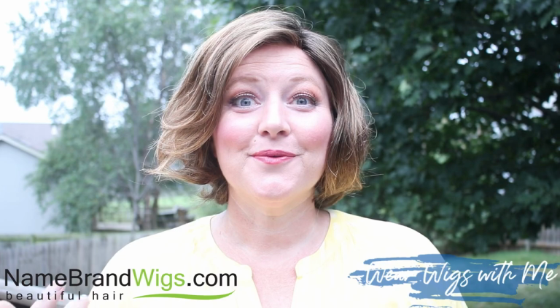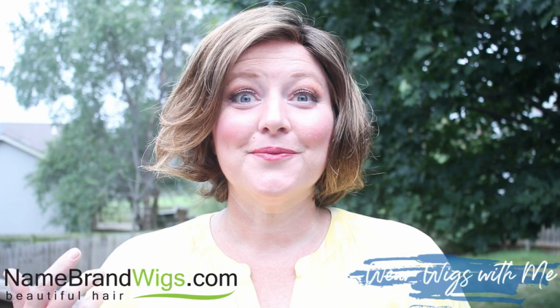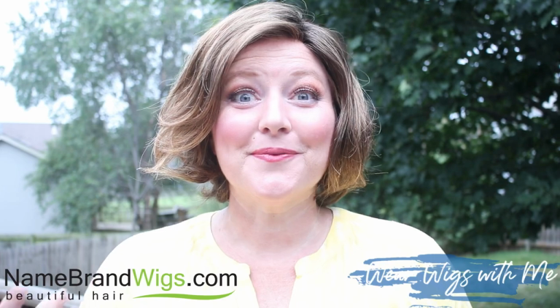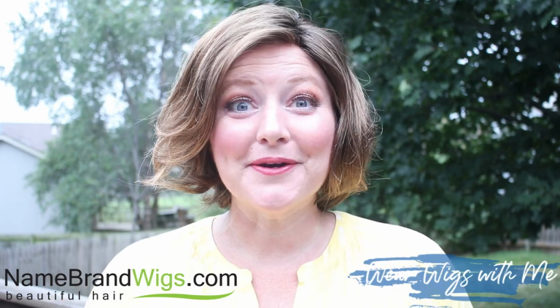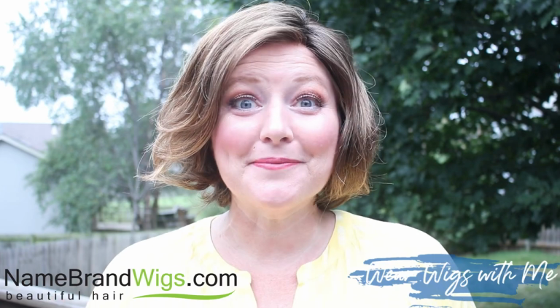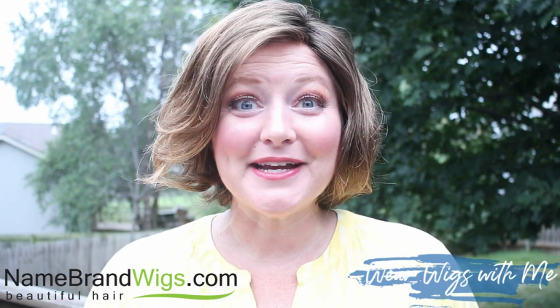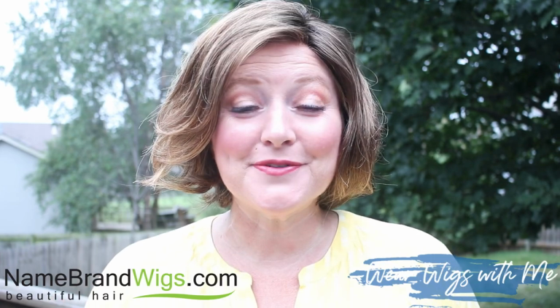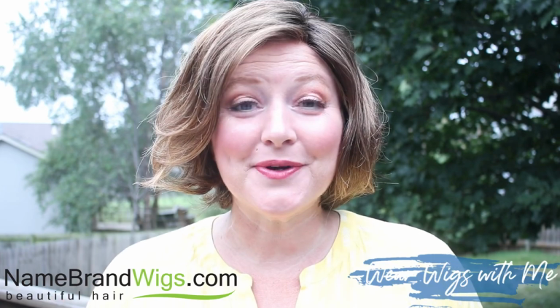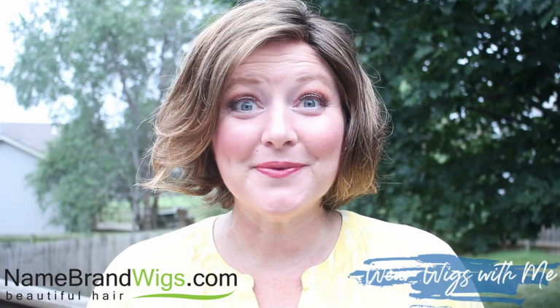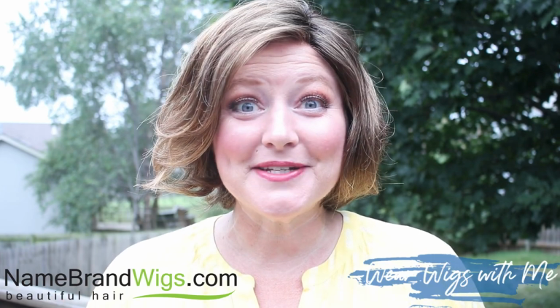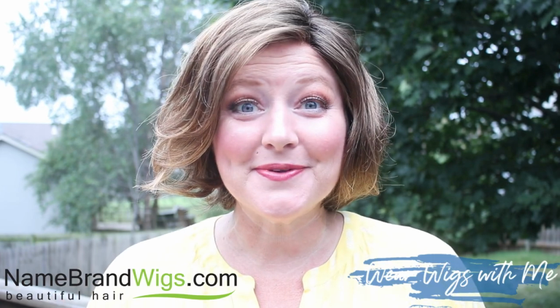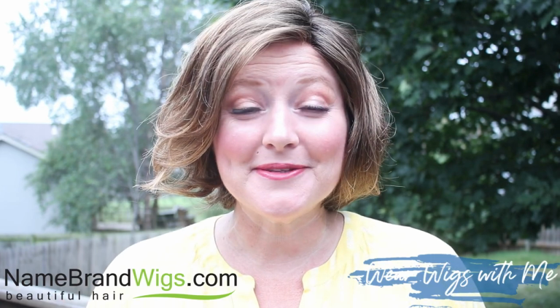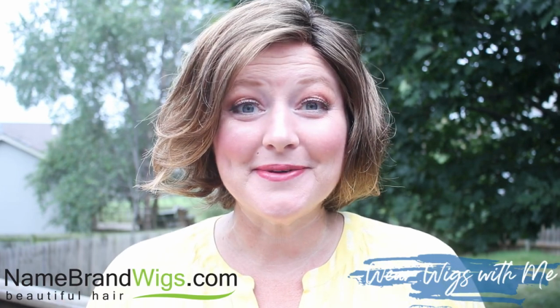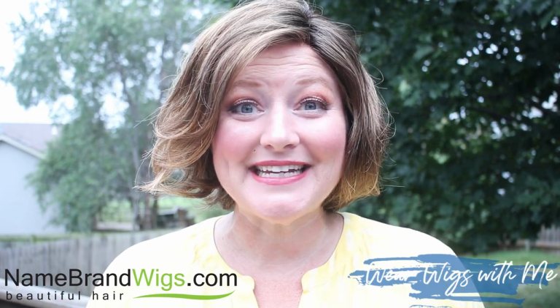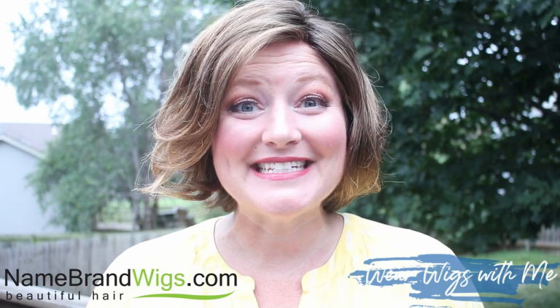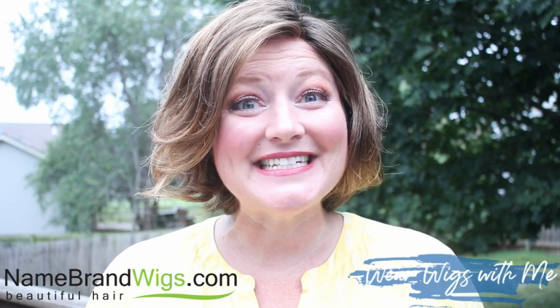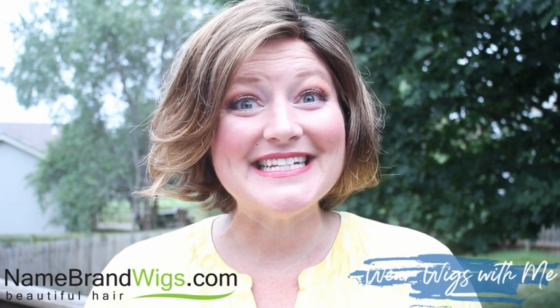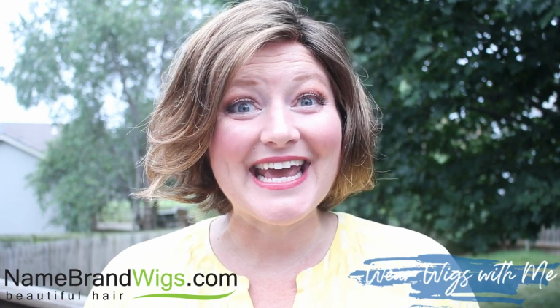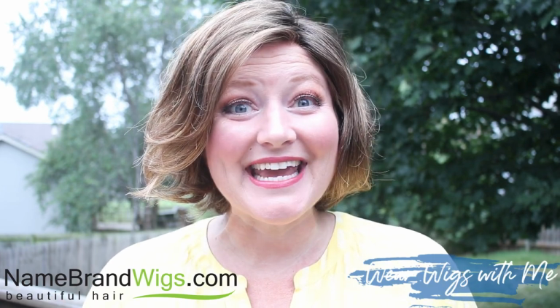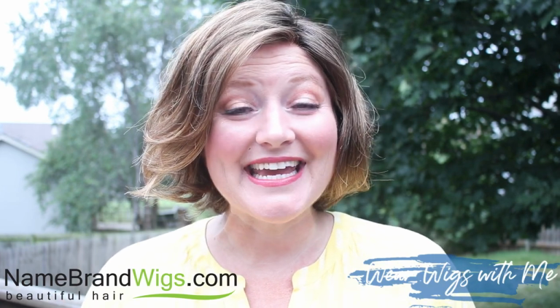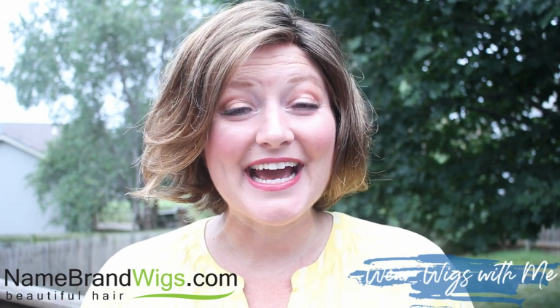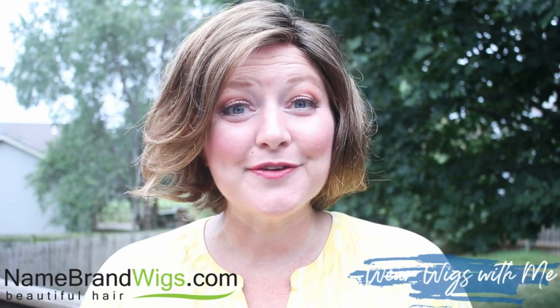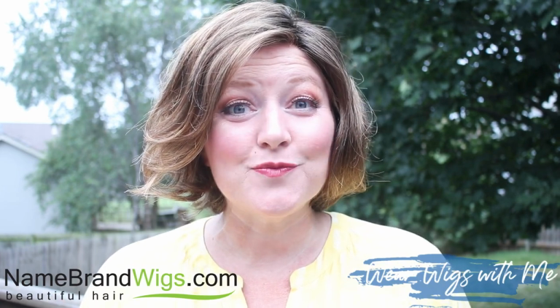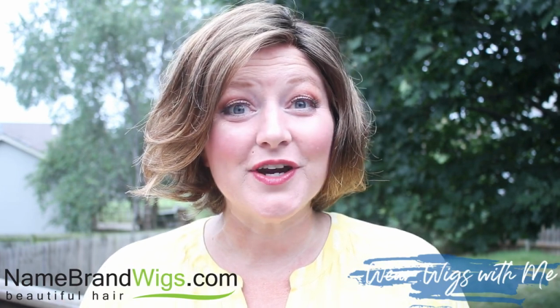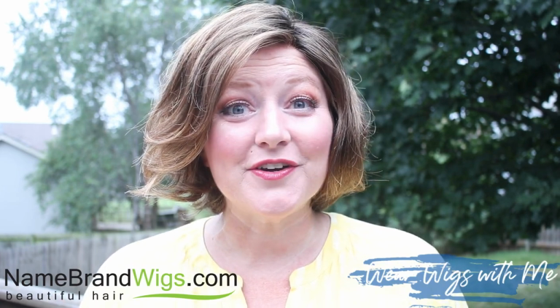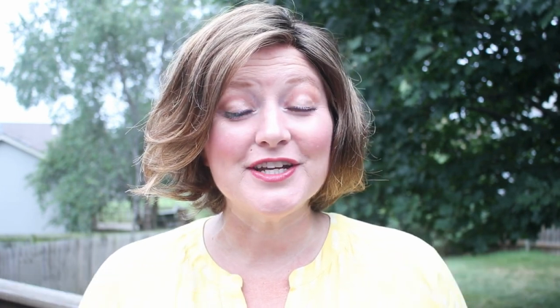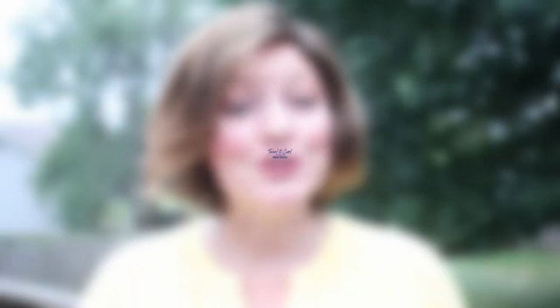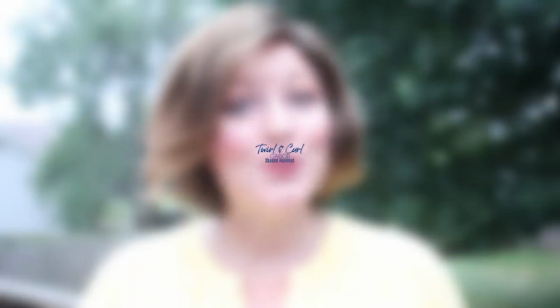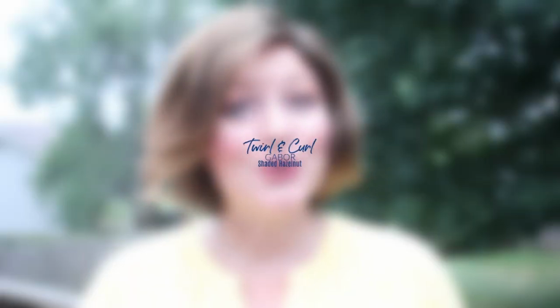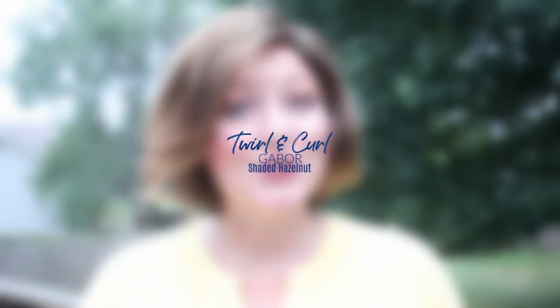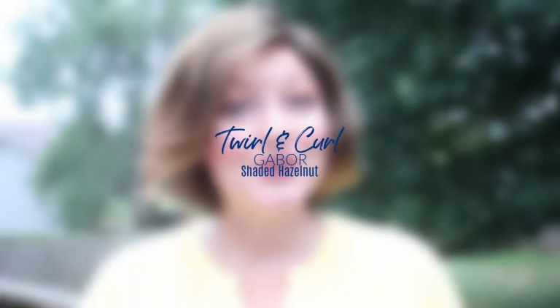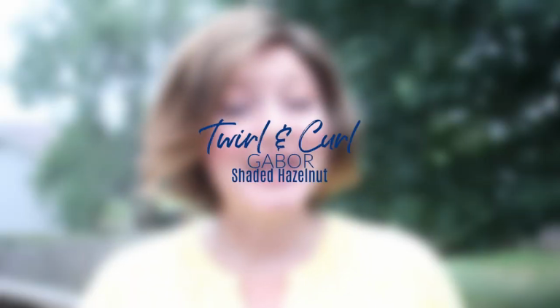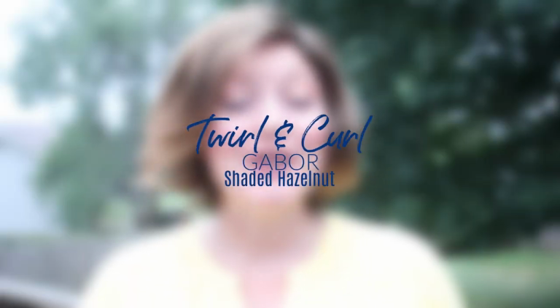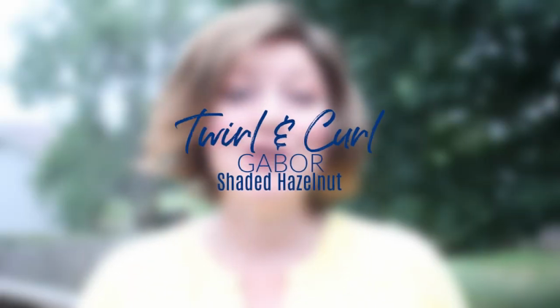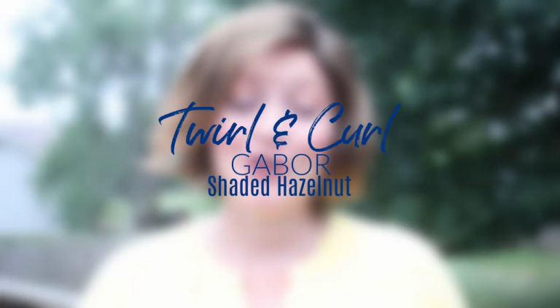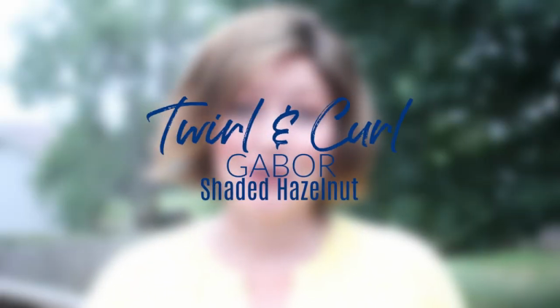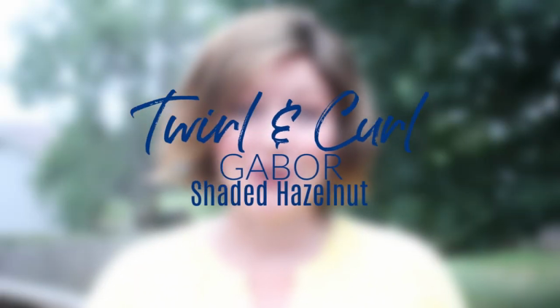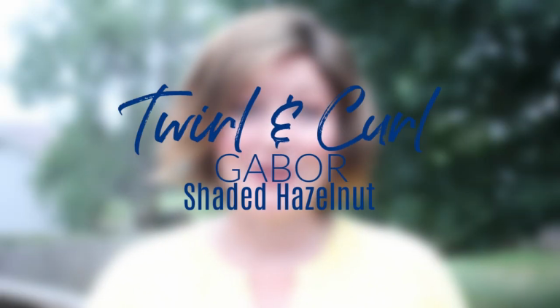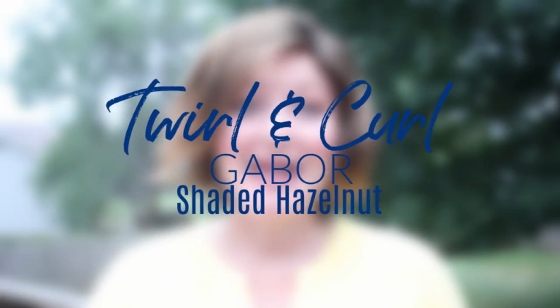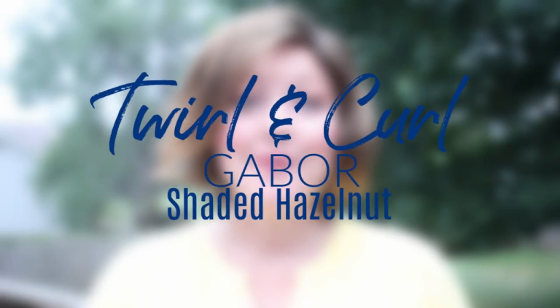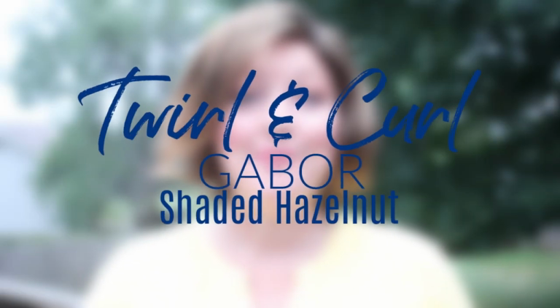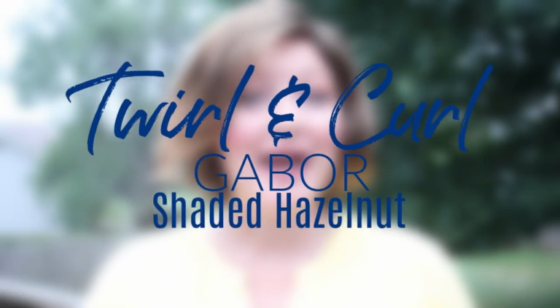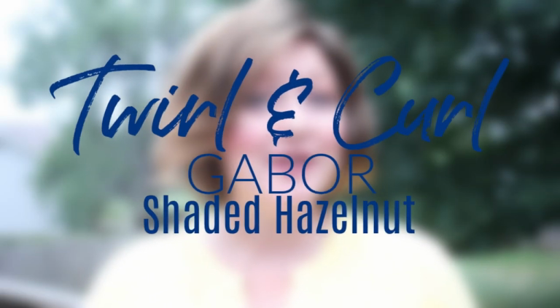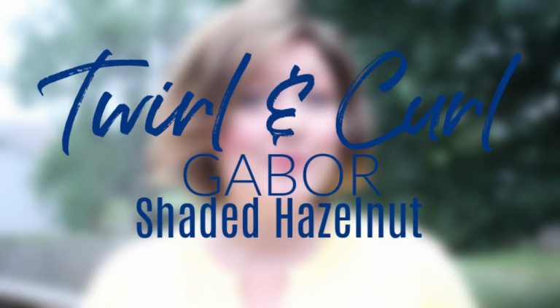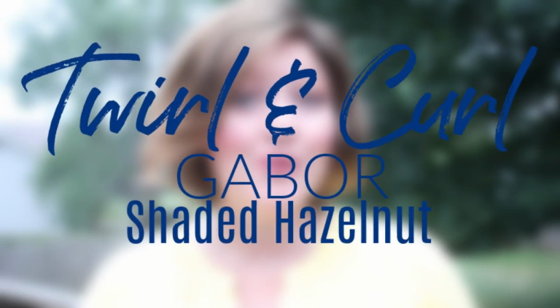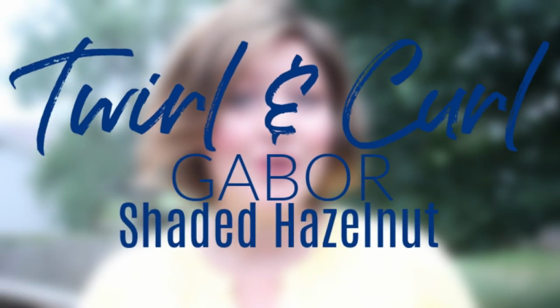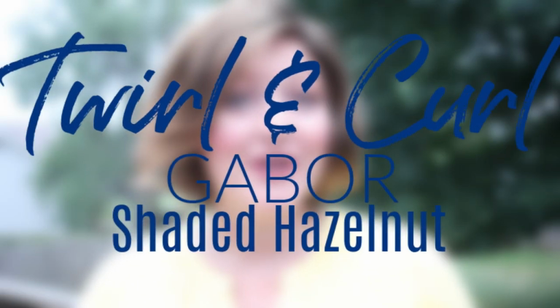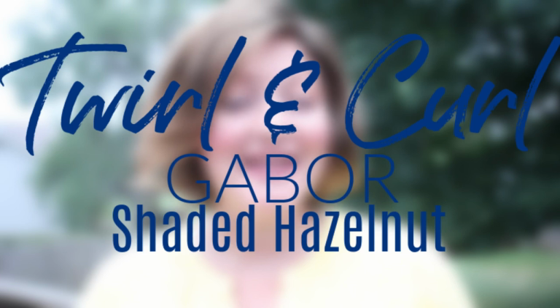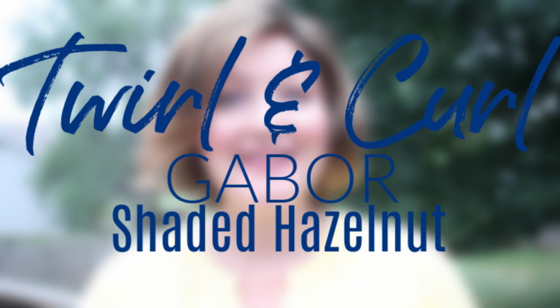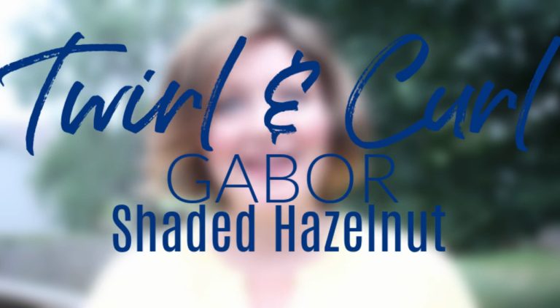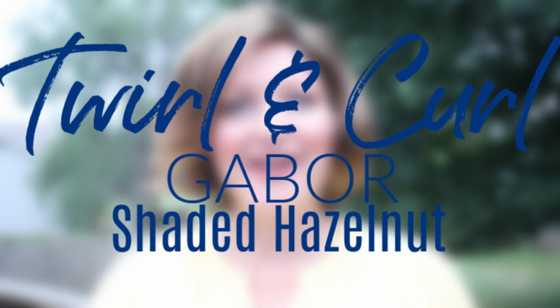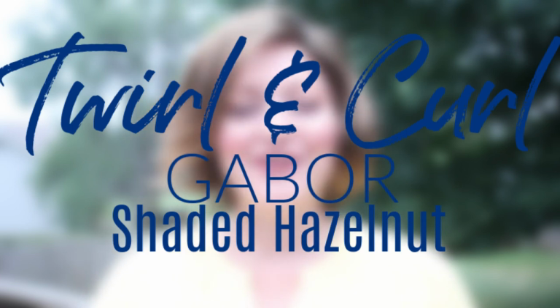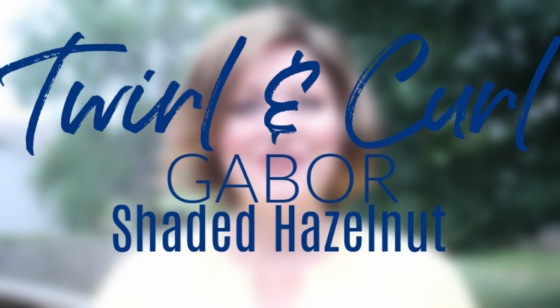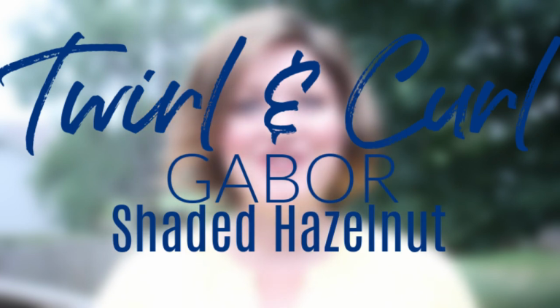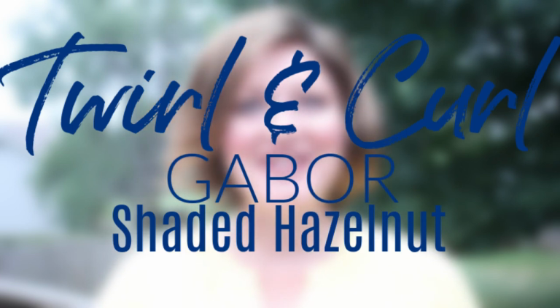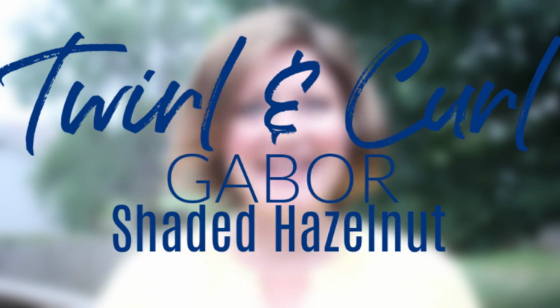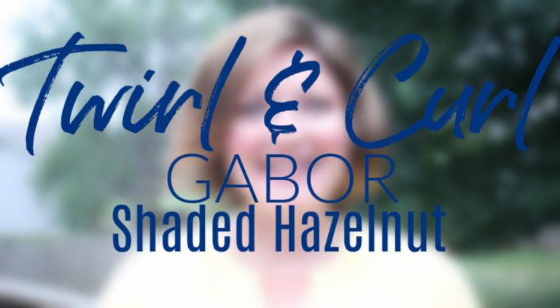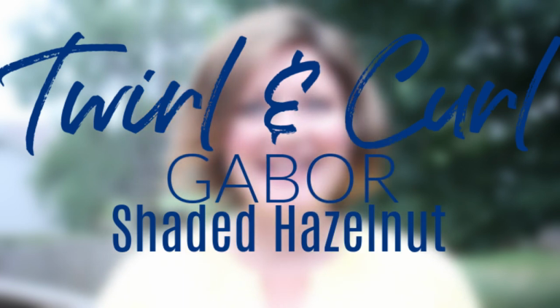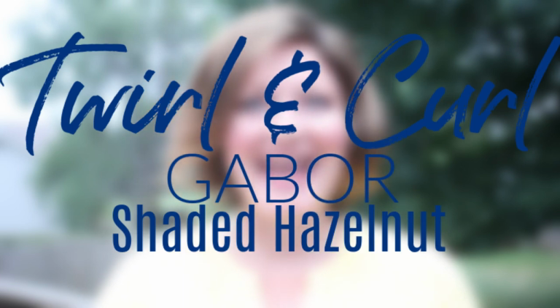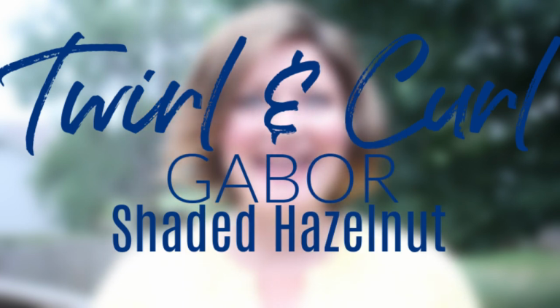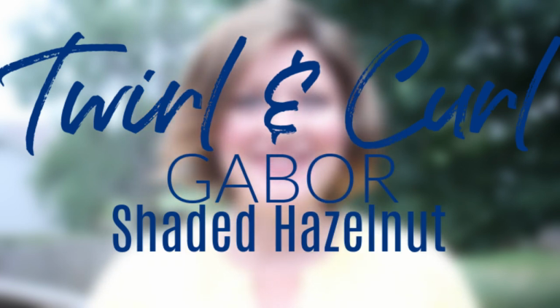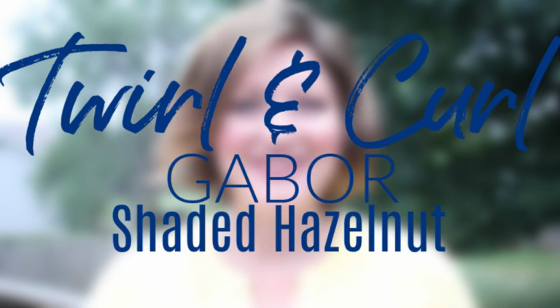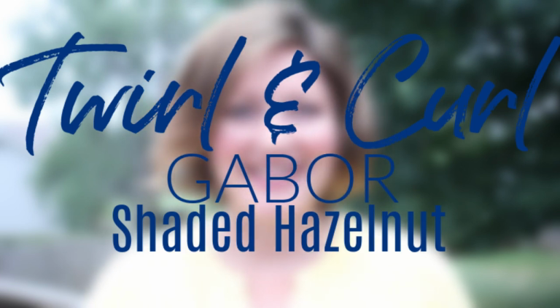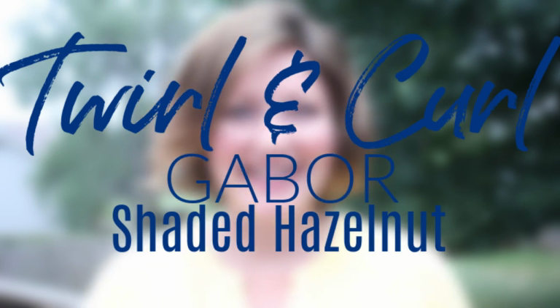Welcome back to Wear Wigs With Me. Today I am wearing Twirl and Curl by Gabor in the color Shaded Hazelnut.